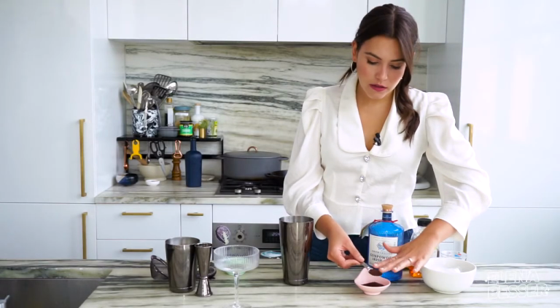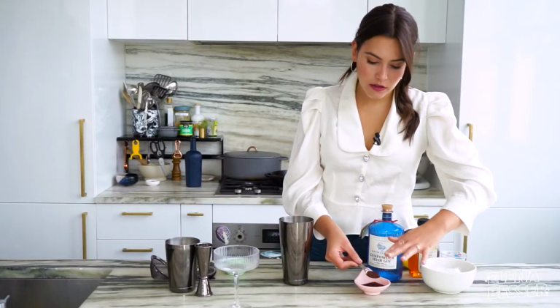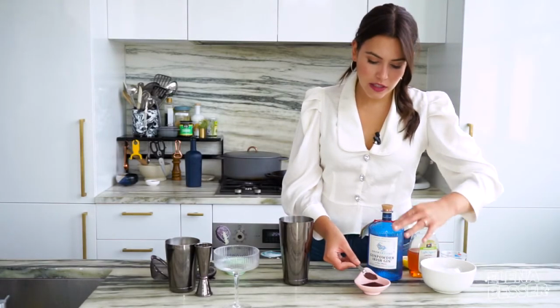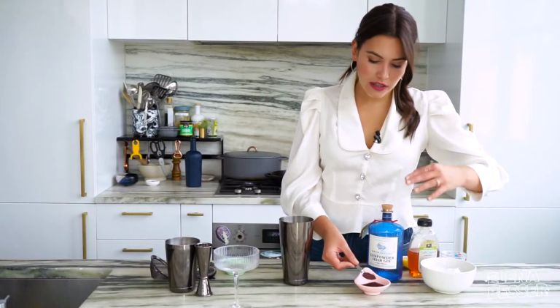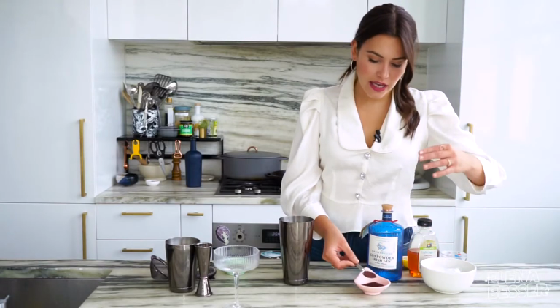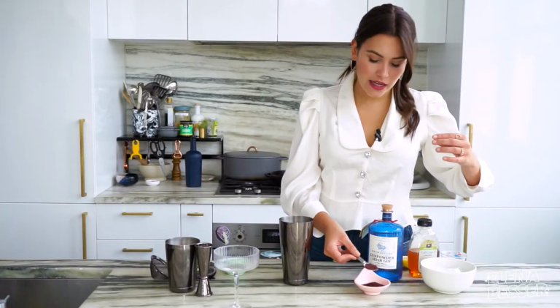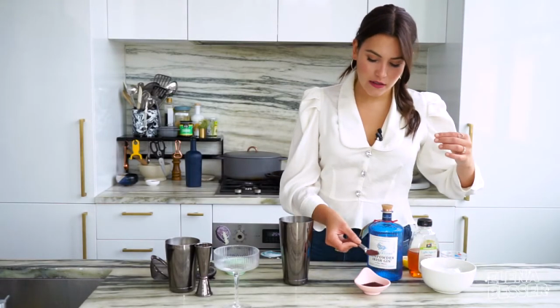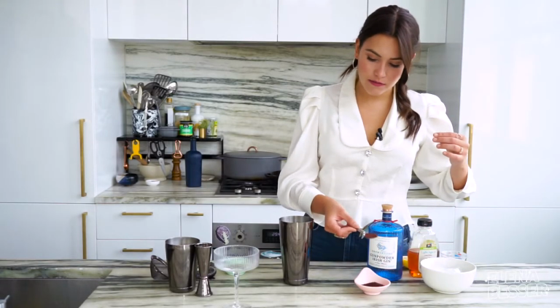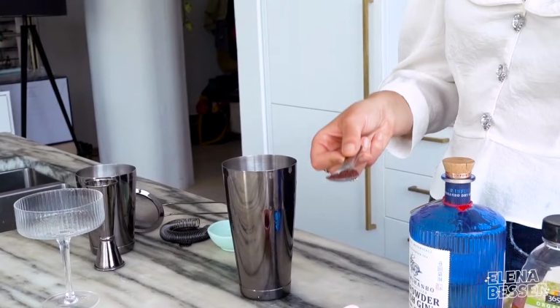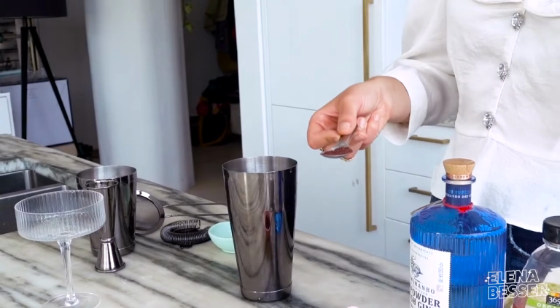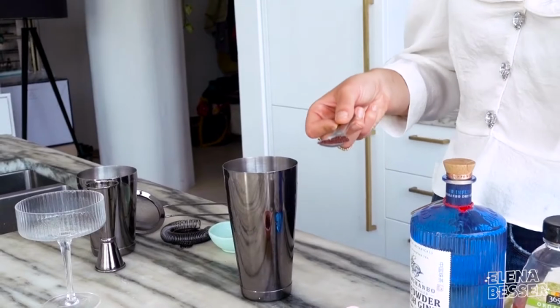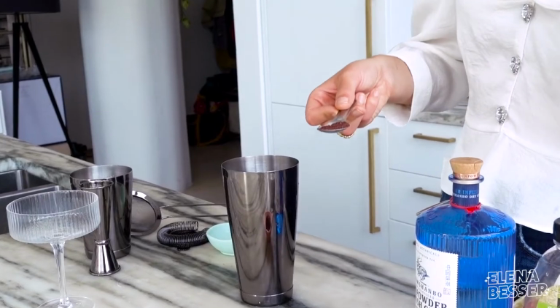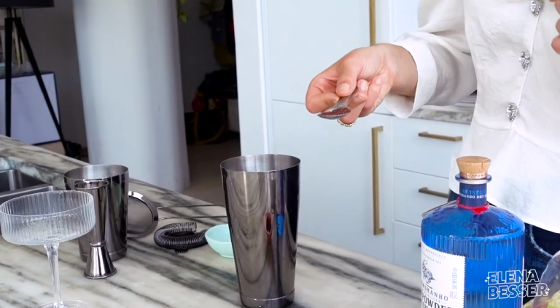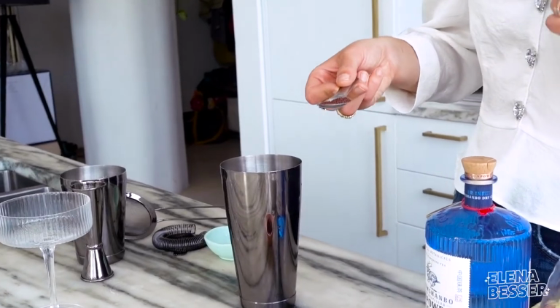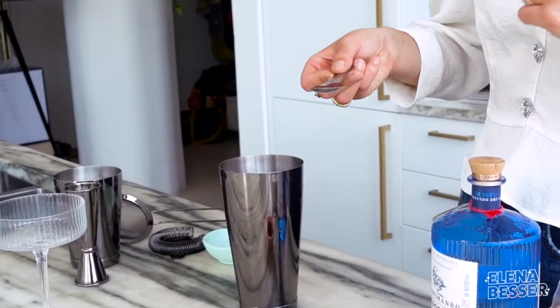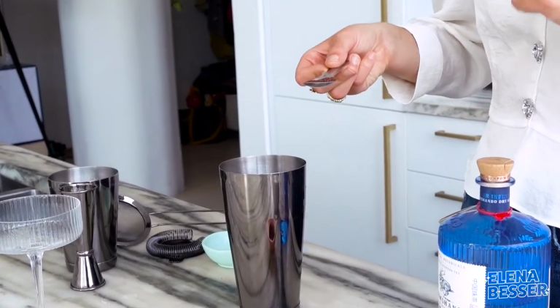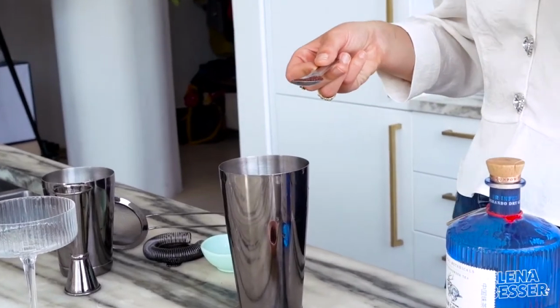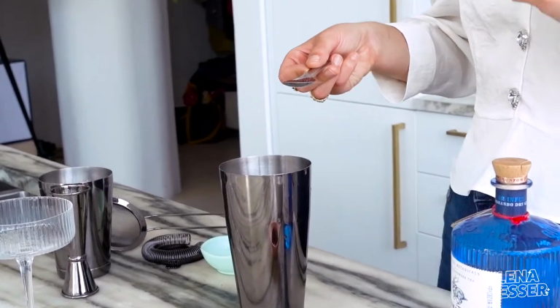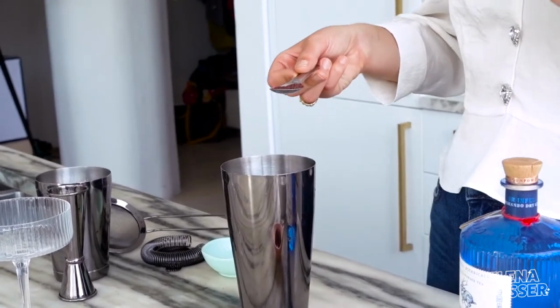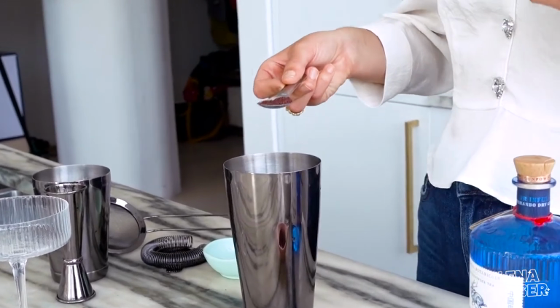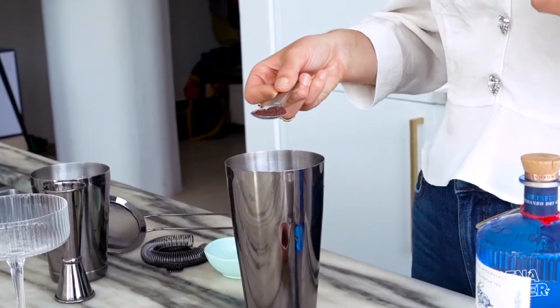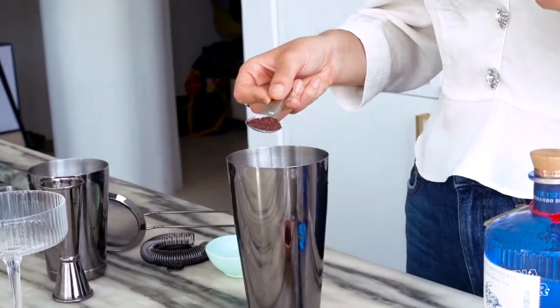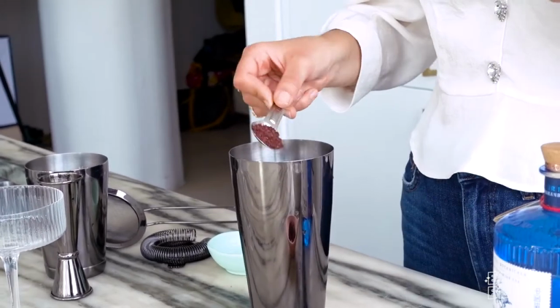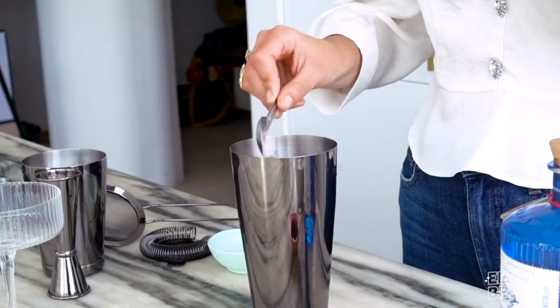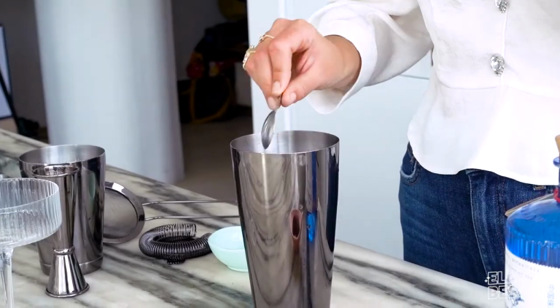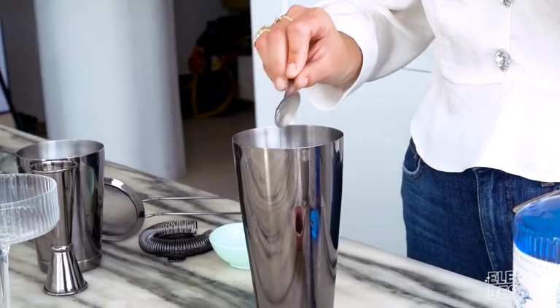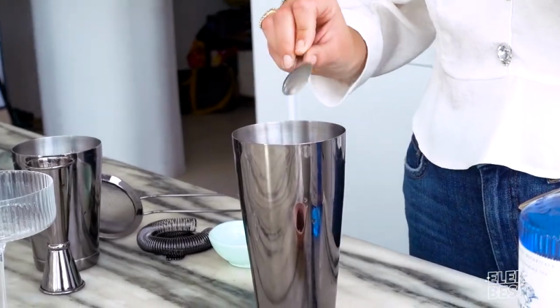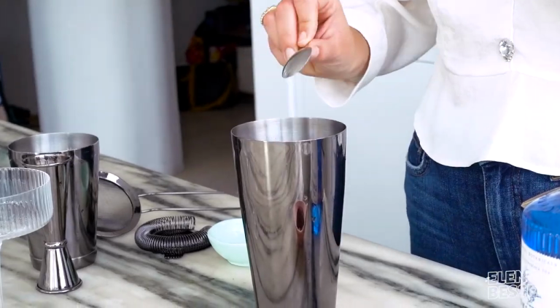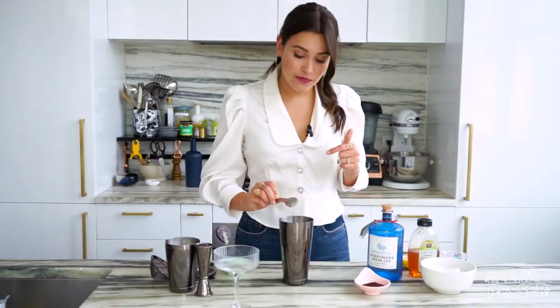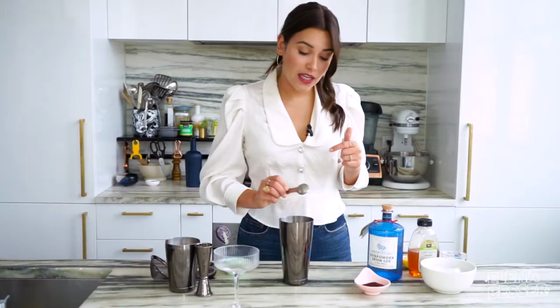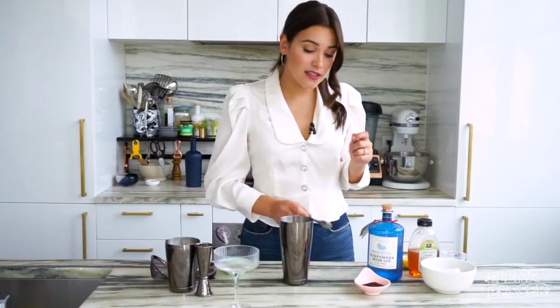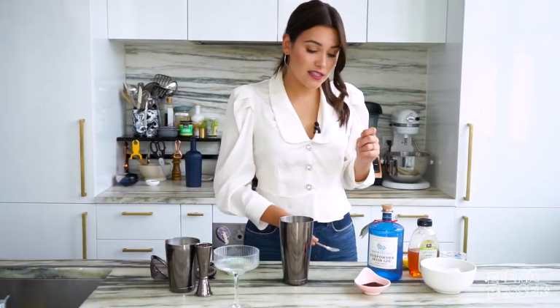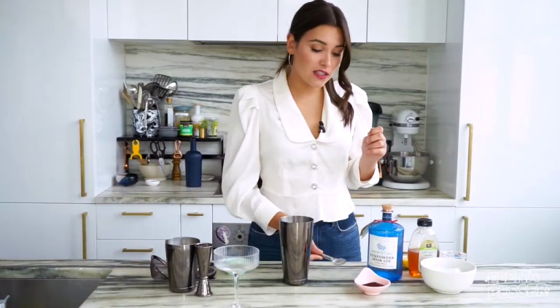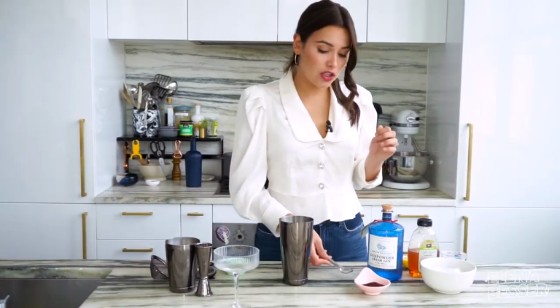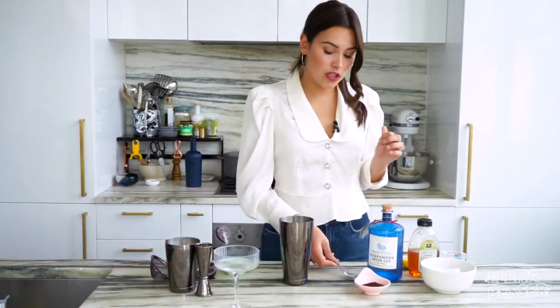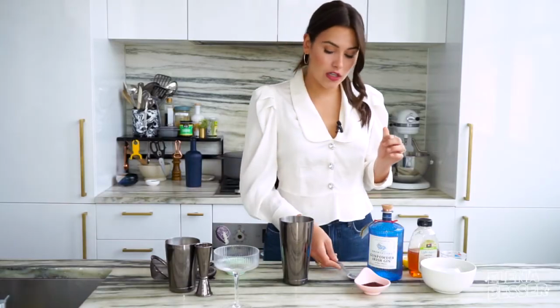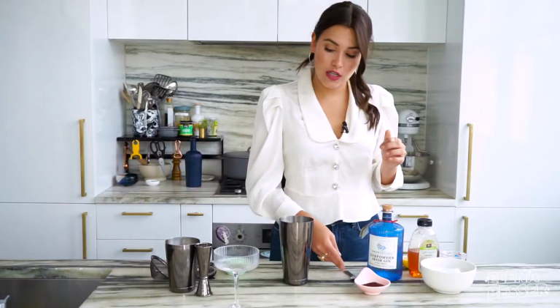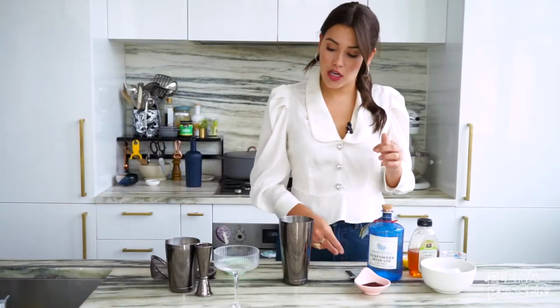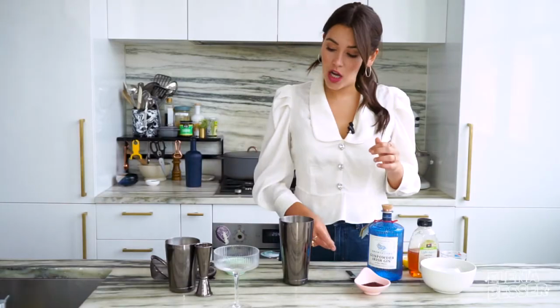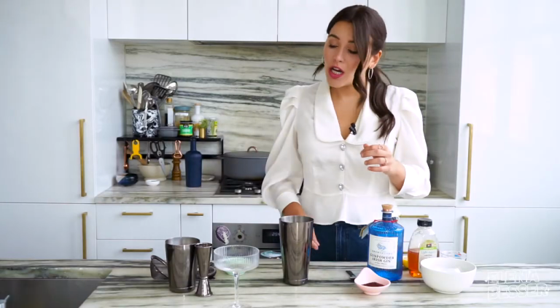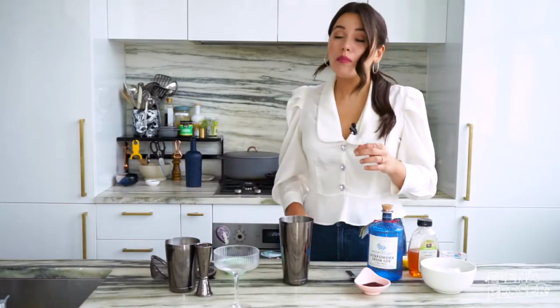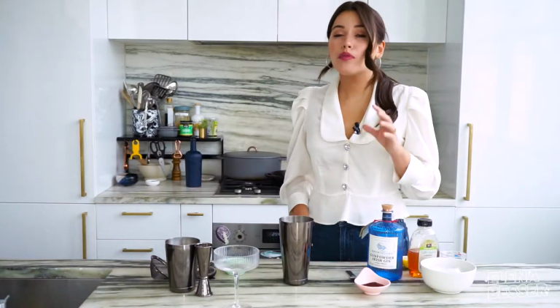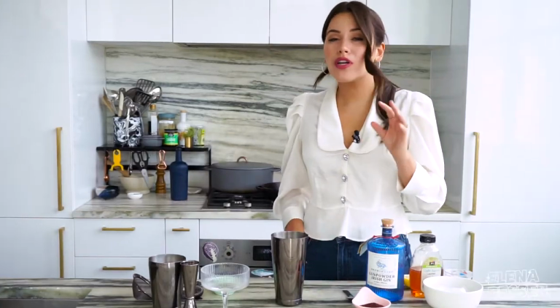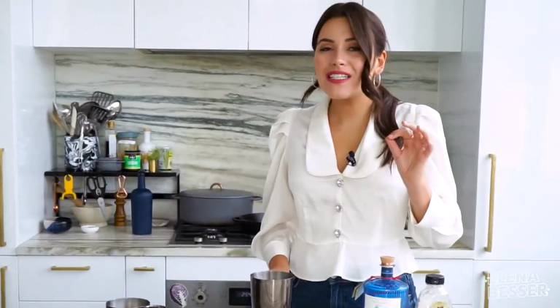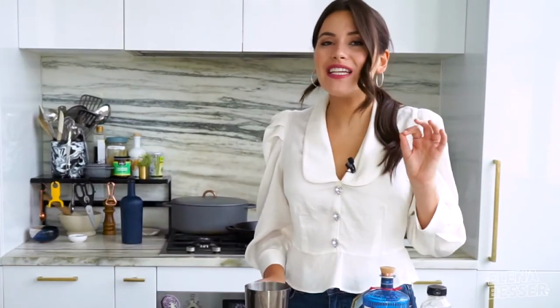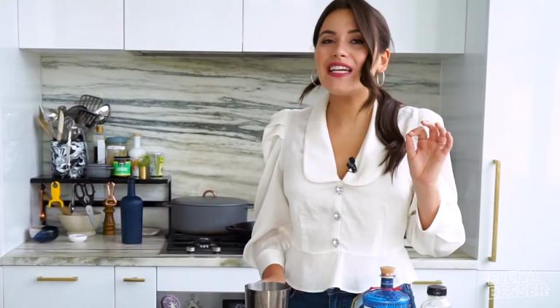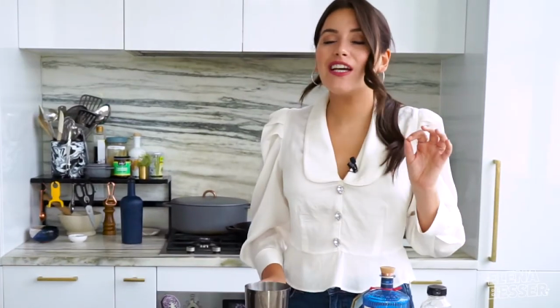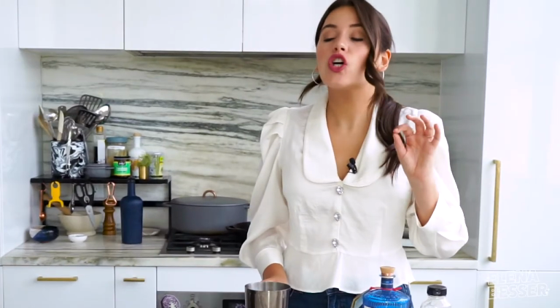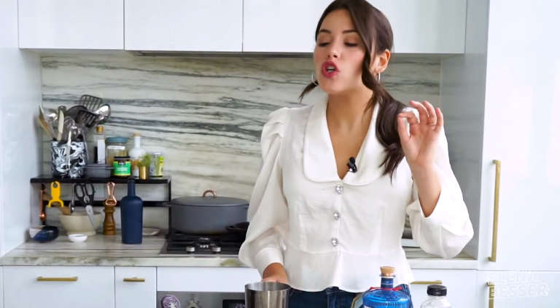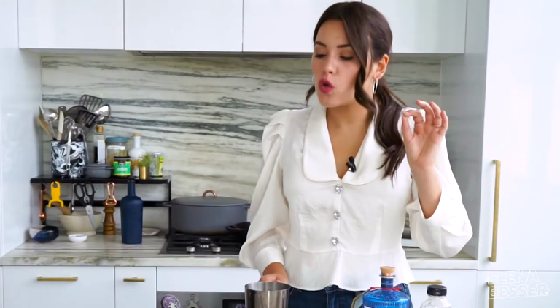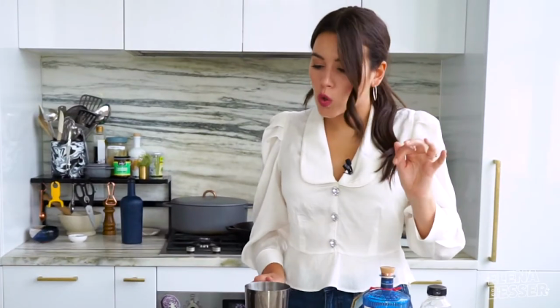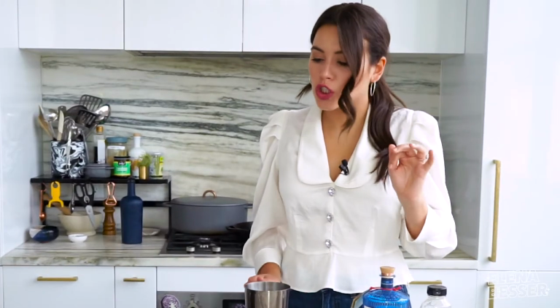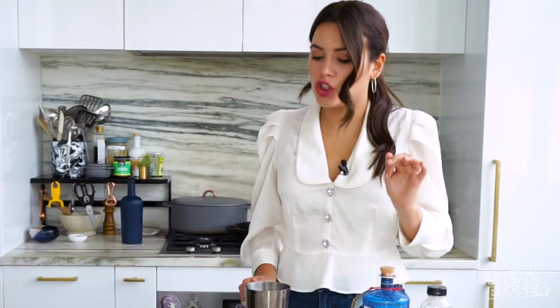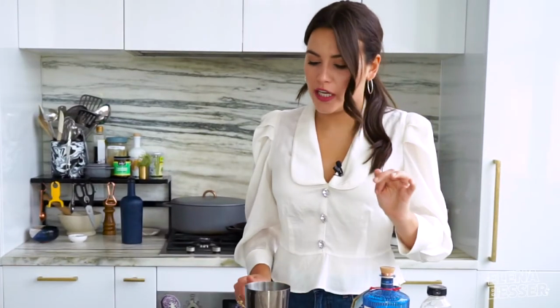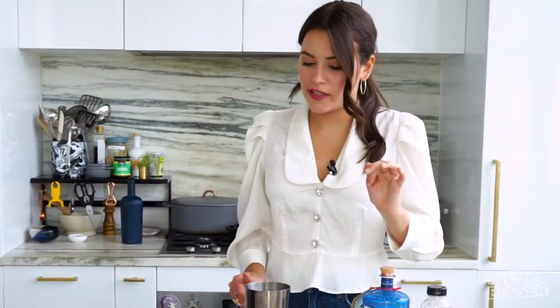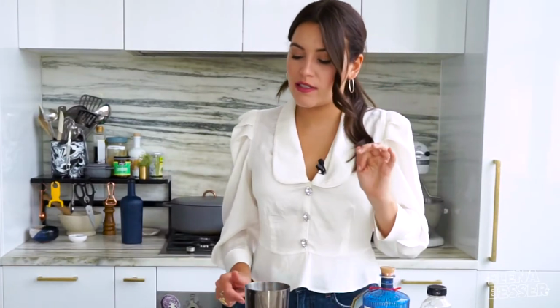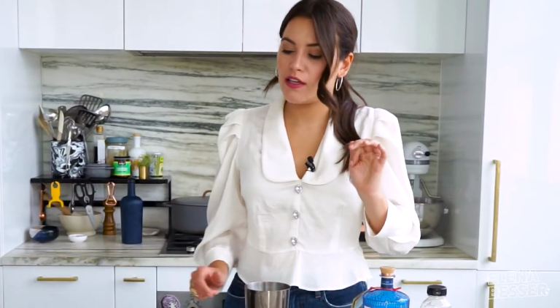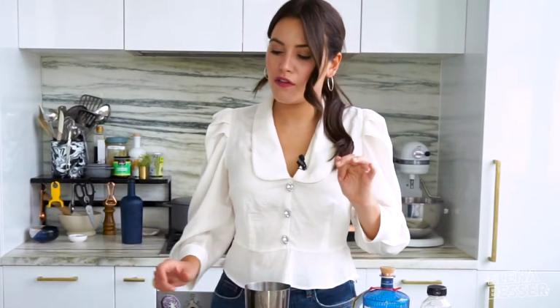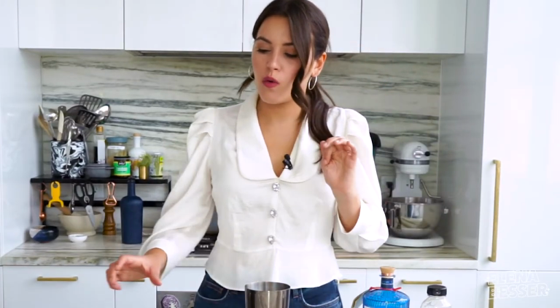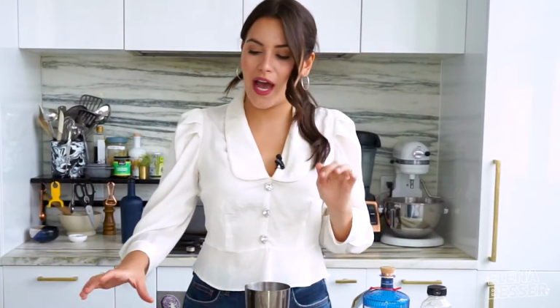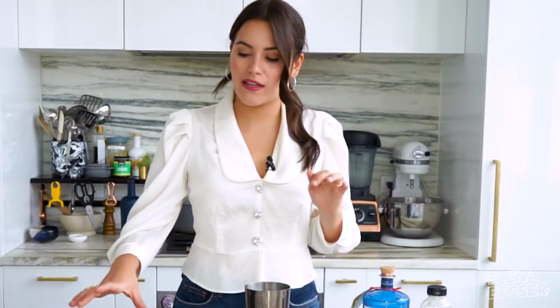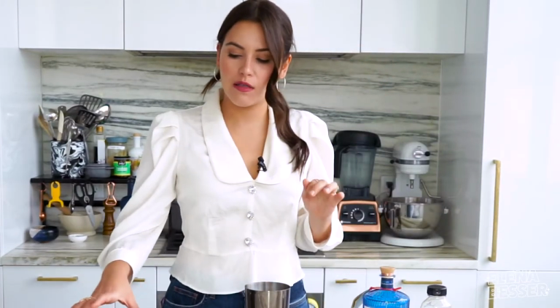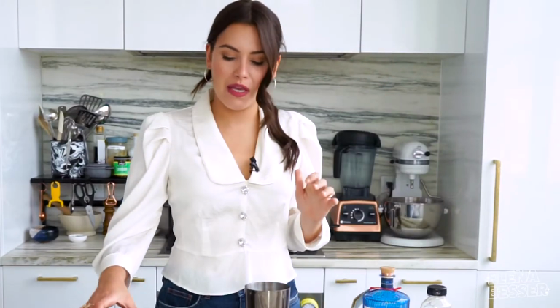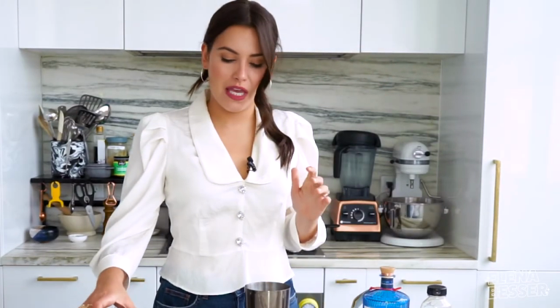Look at that — it's going to dye the drink pink and it's going to look pretty gorgeous if you ask me.